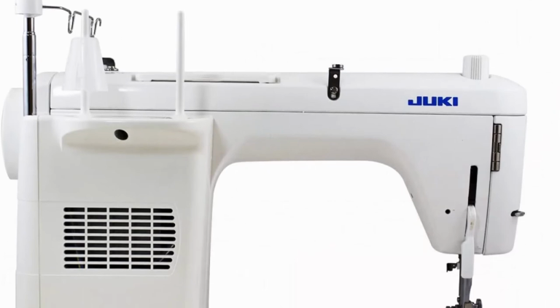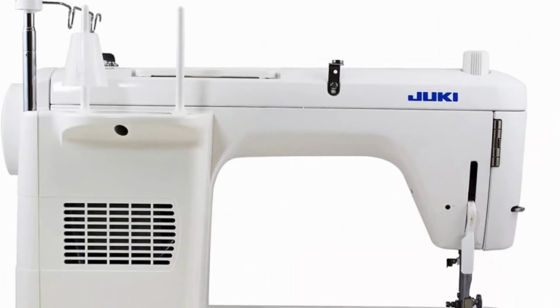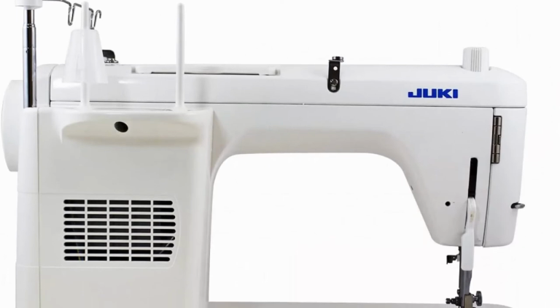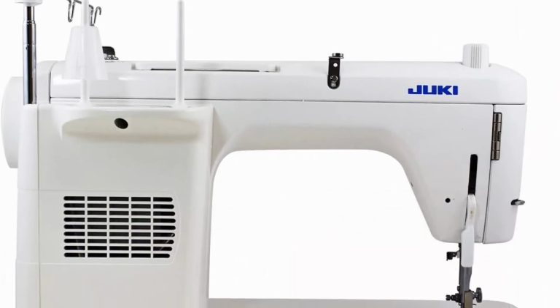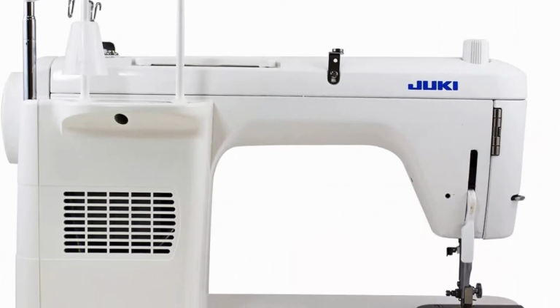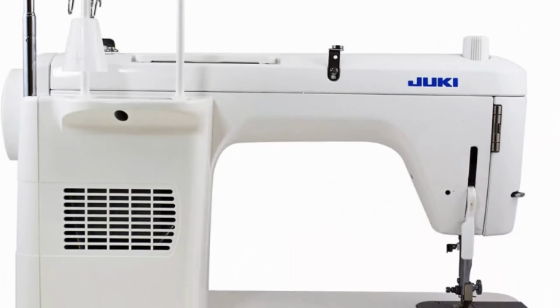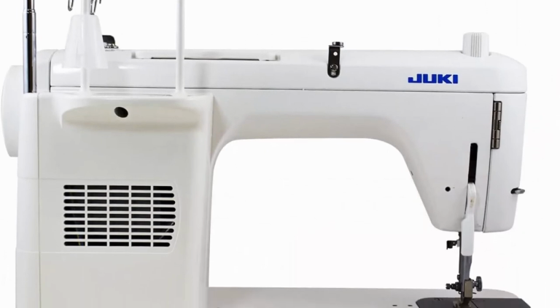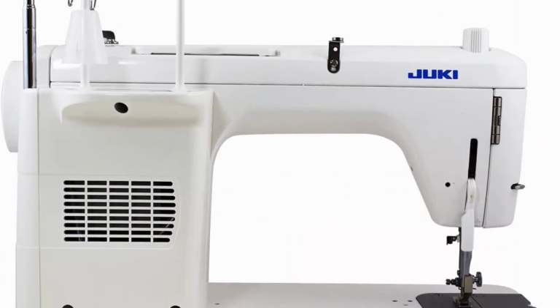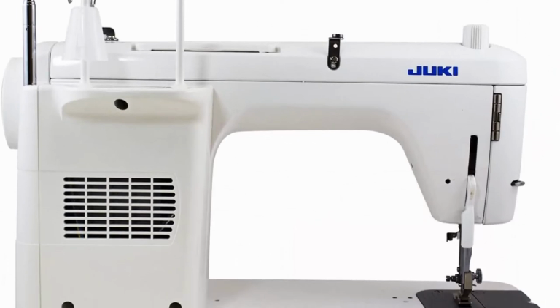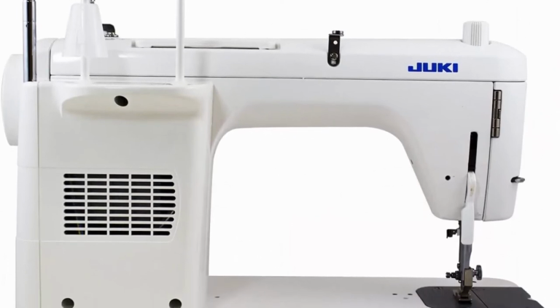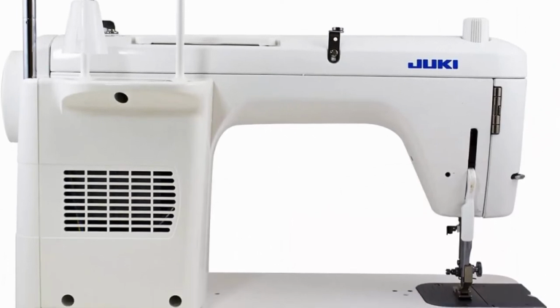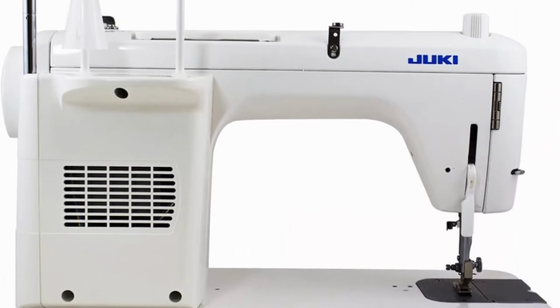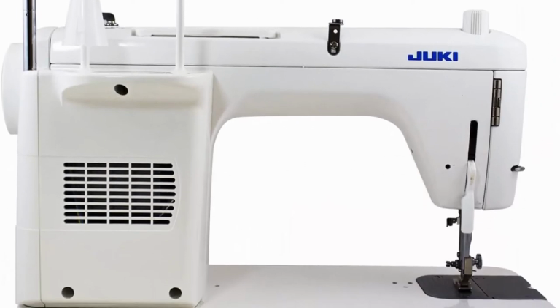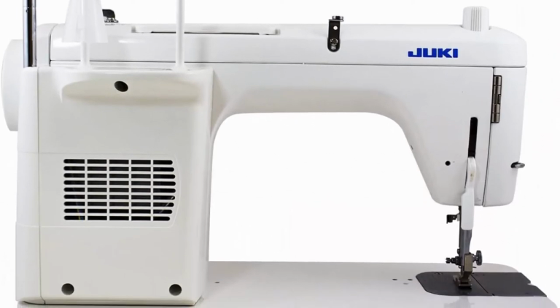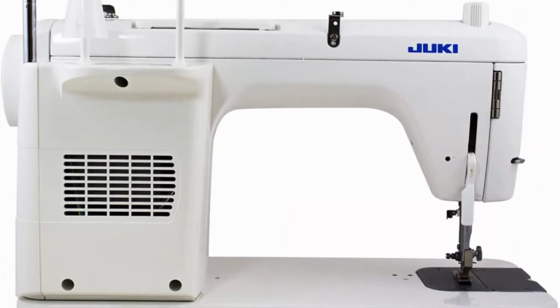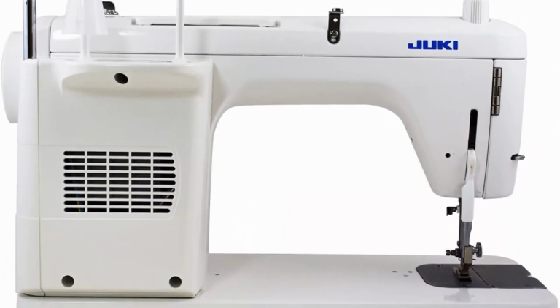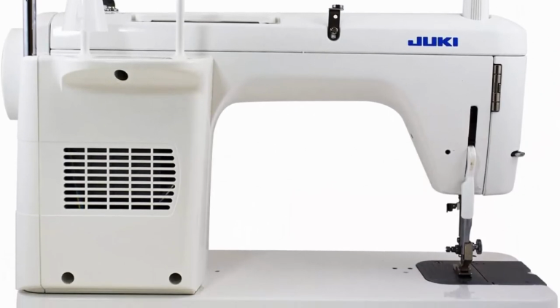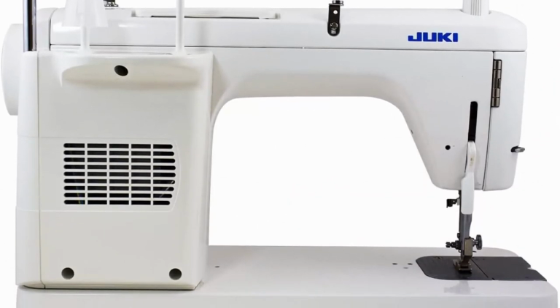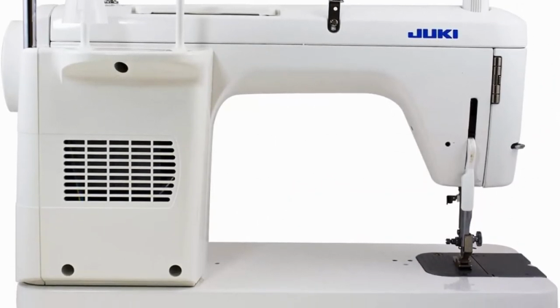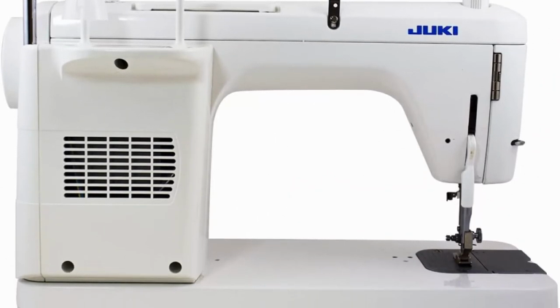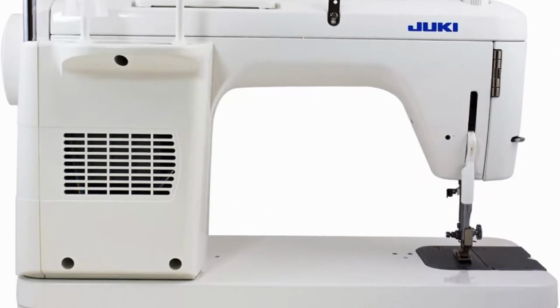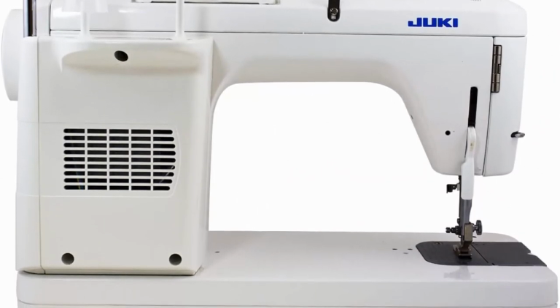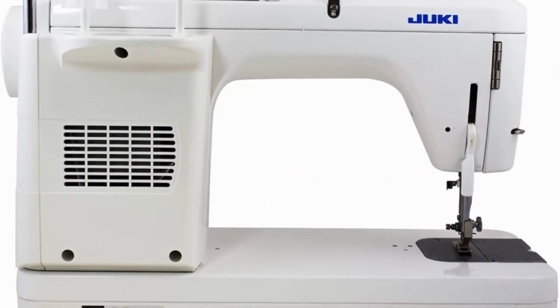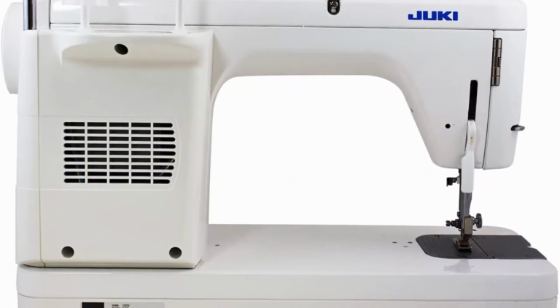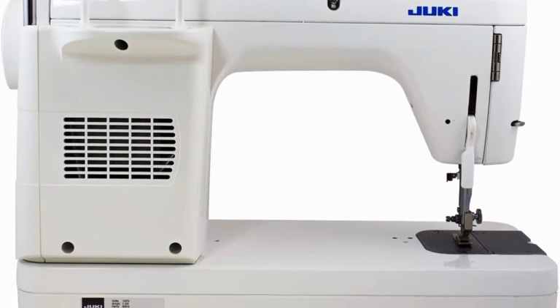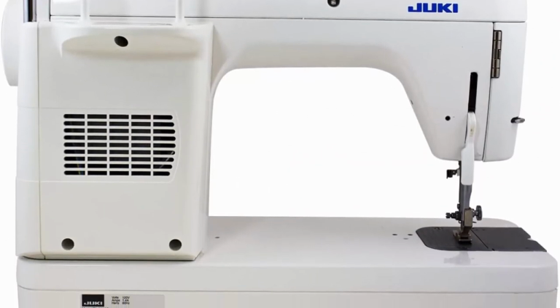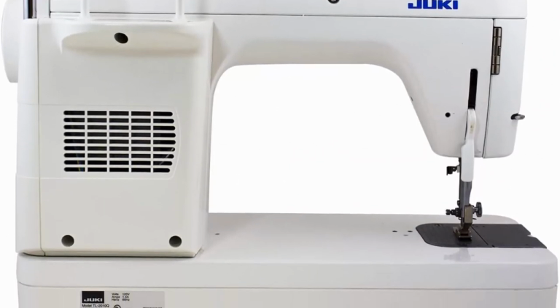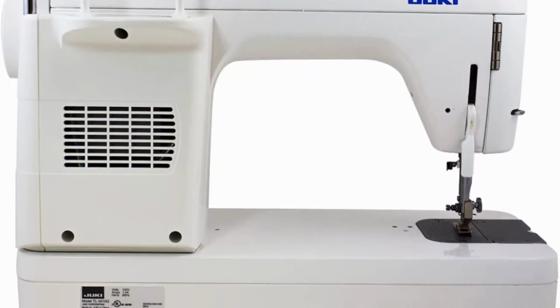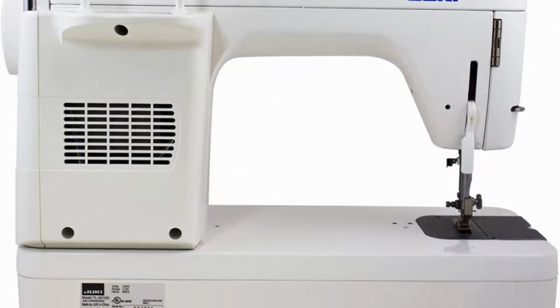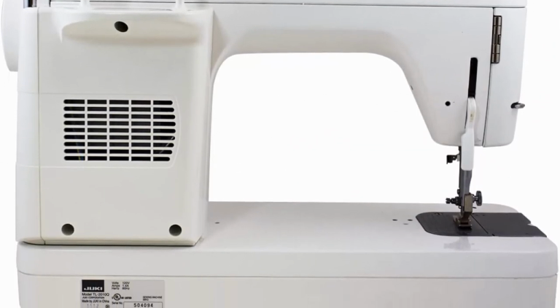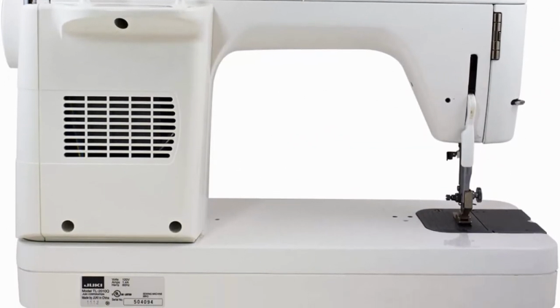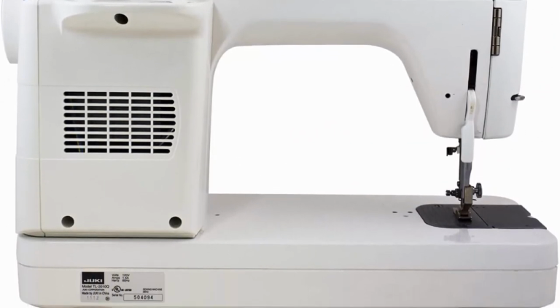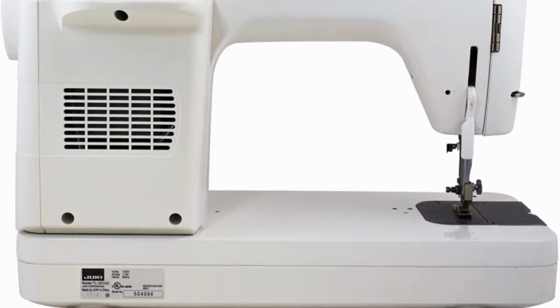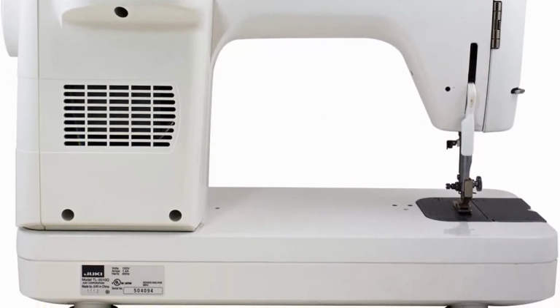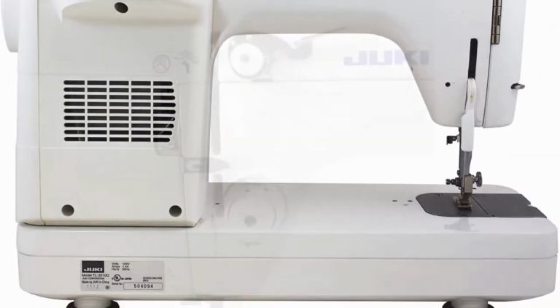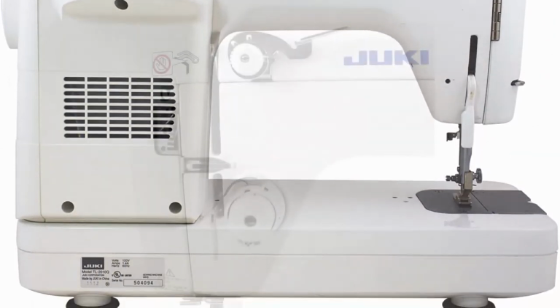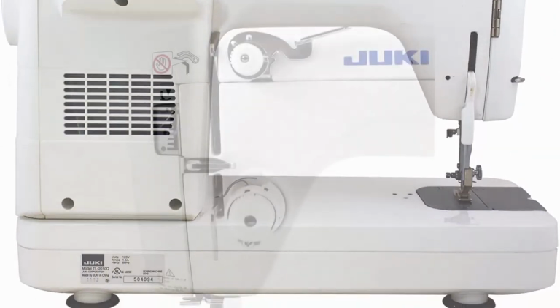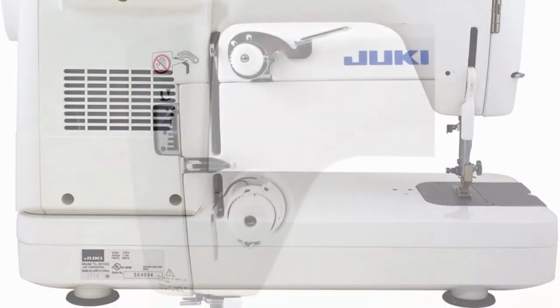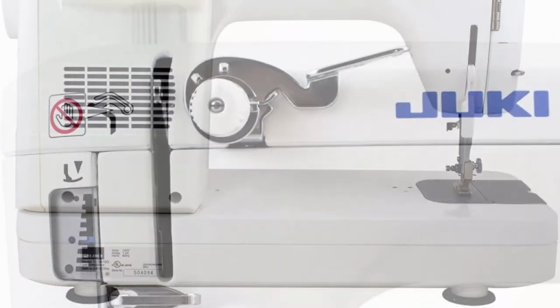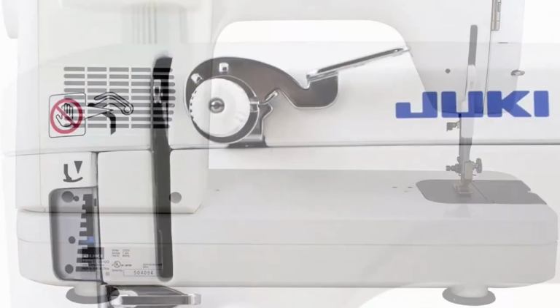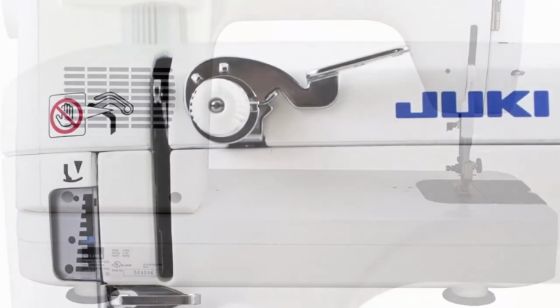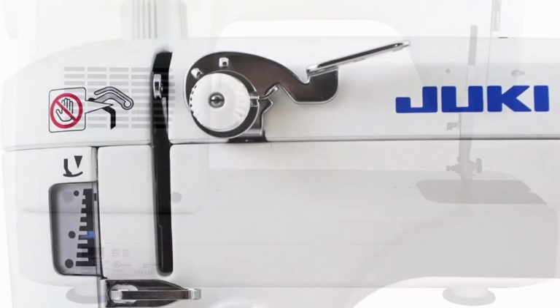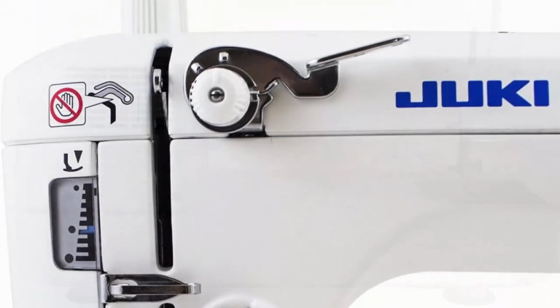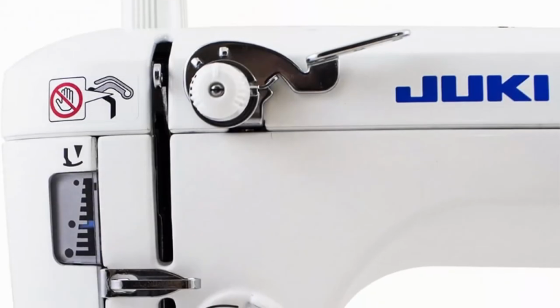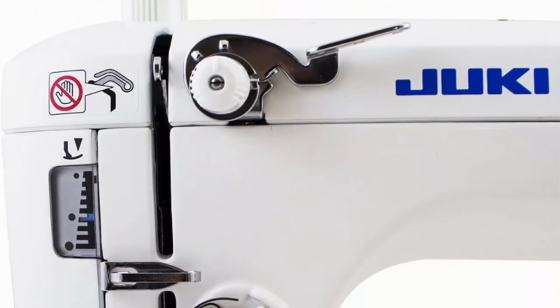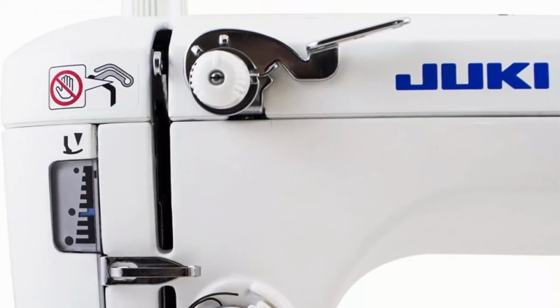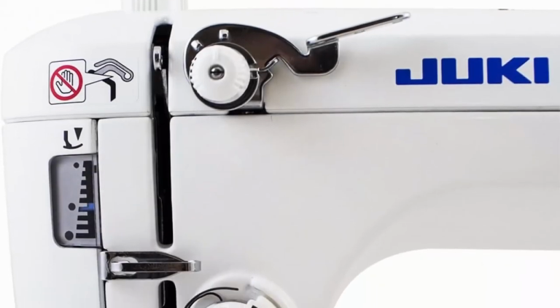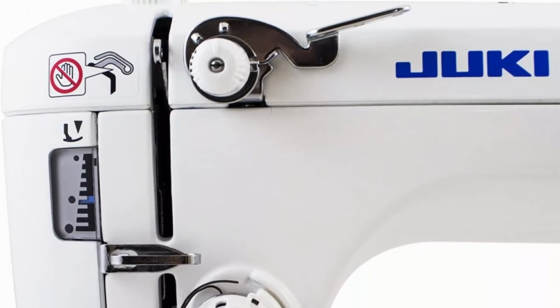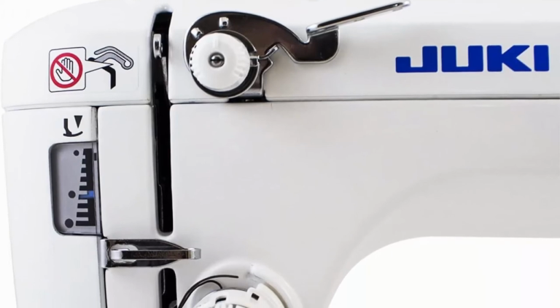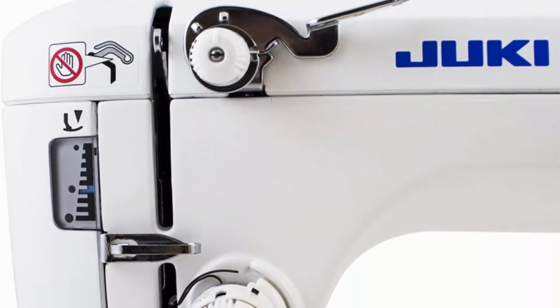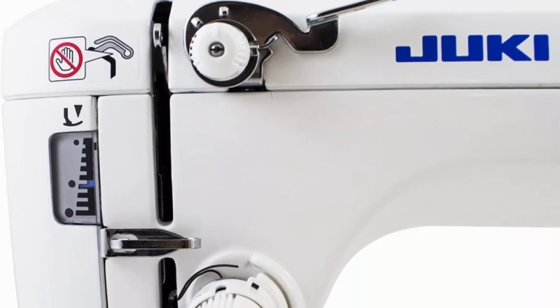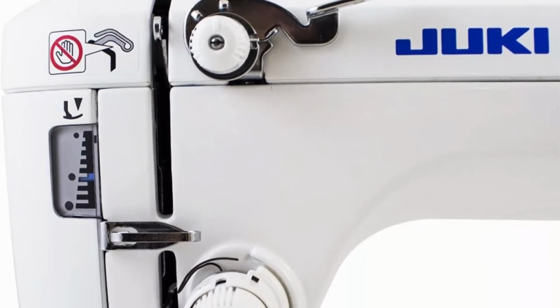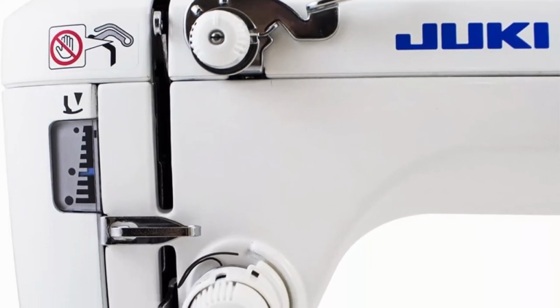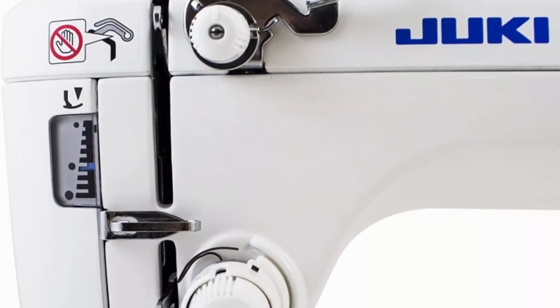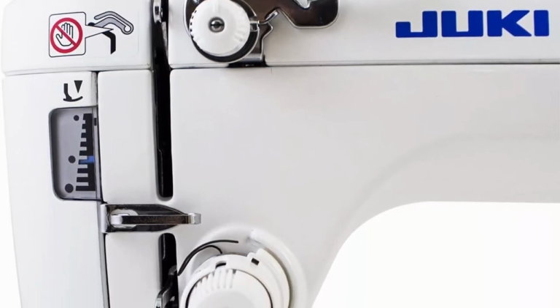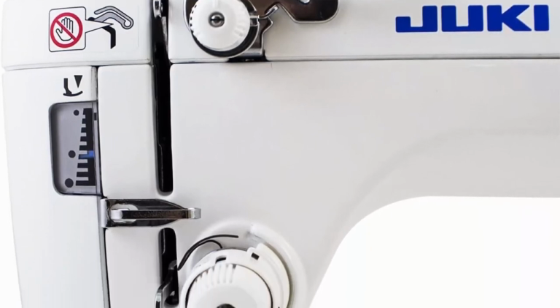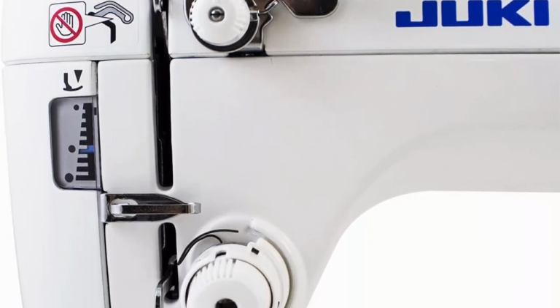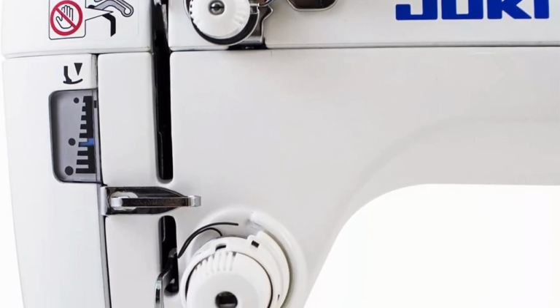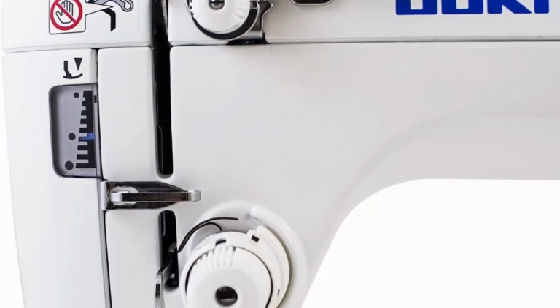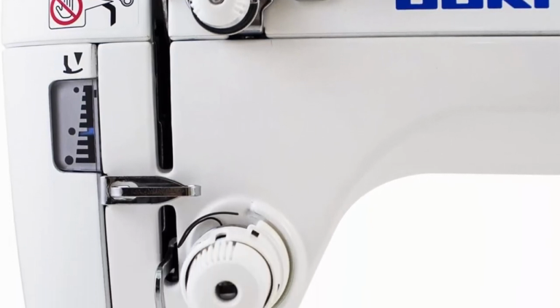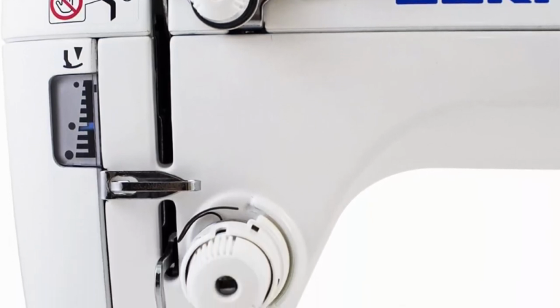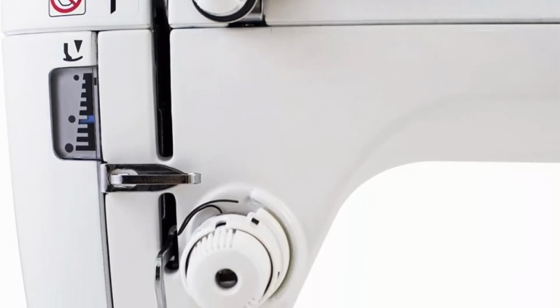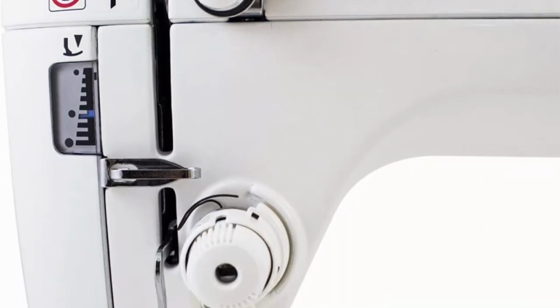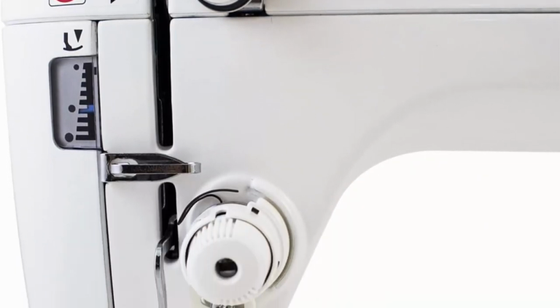Lightweight and portable — the arm and bed of the TL-2010Q are constructed of aluminum die casting. Larger work area and wider handling area than conventional sewing machines. Features automatic thread trimmer and maximum predetermined stop position of the needle.